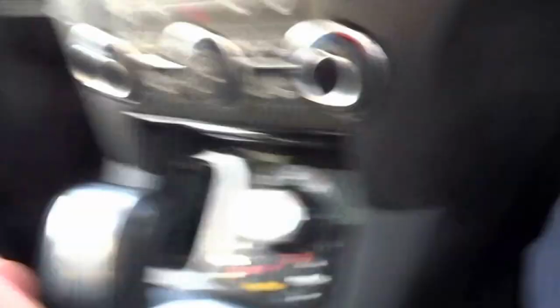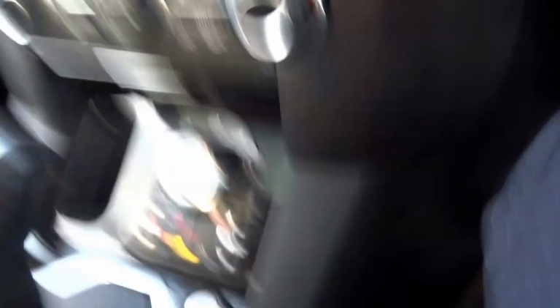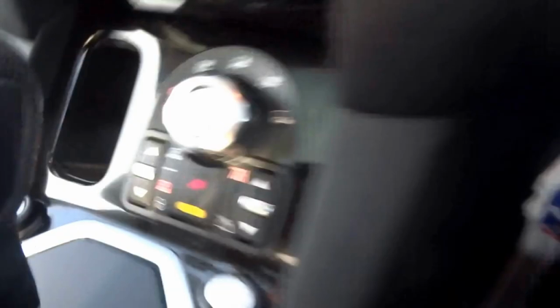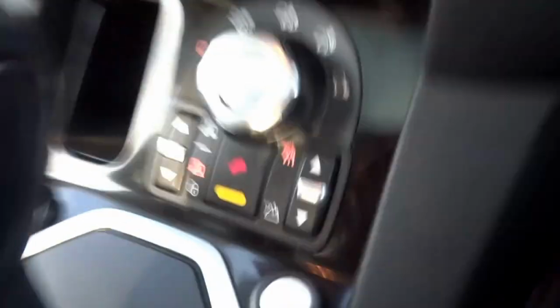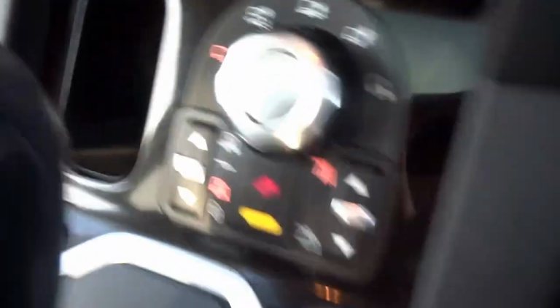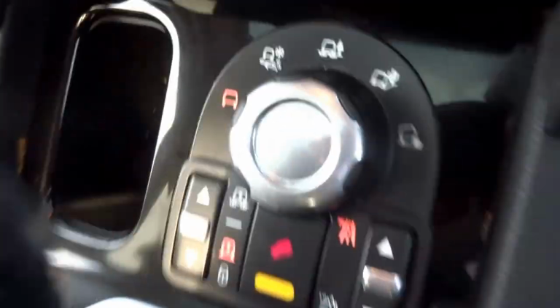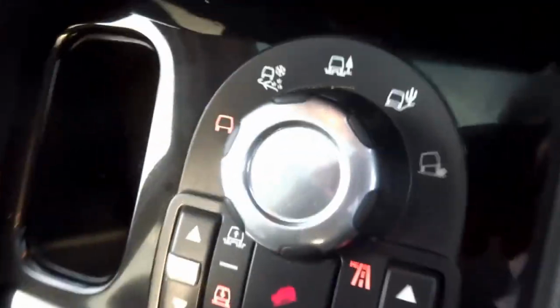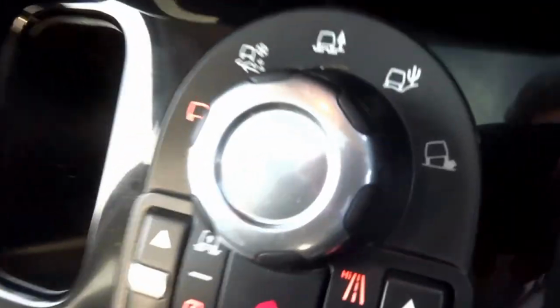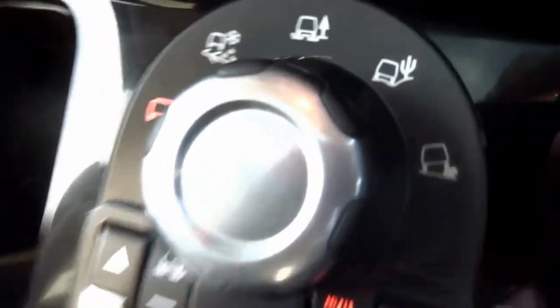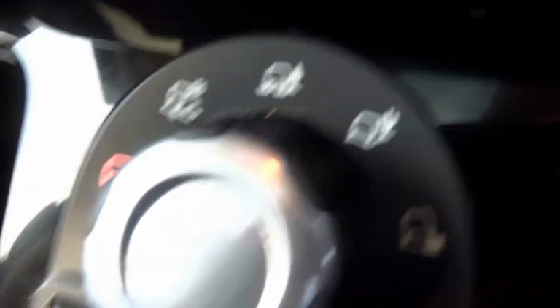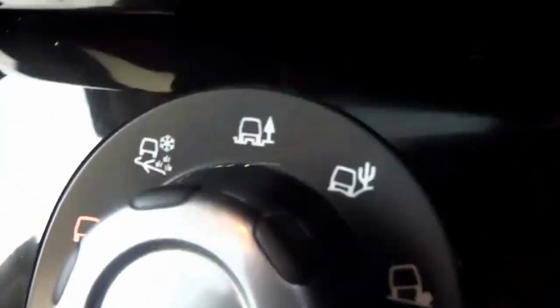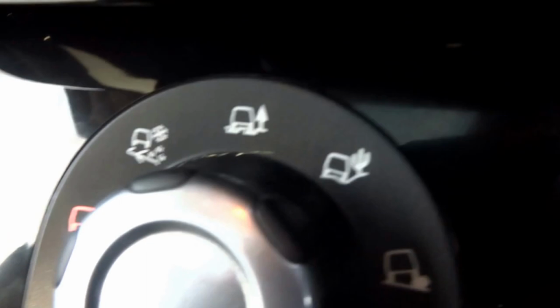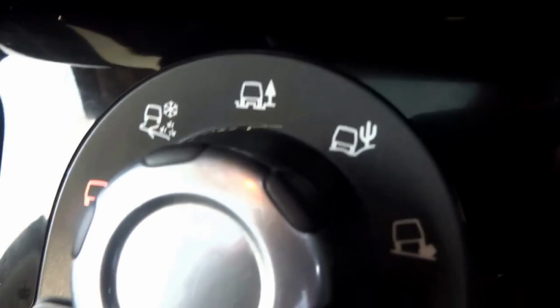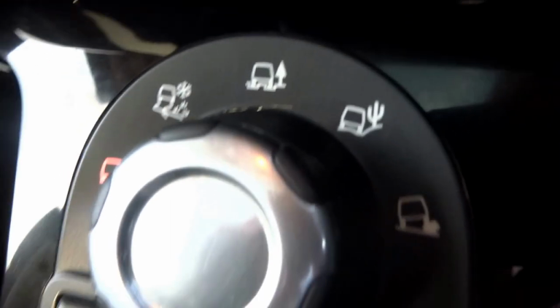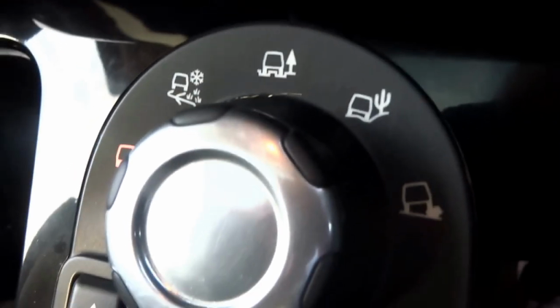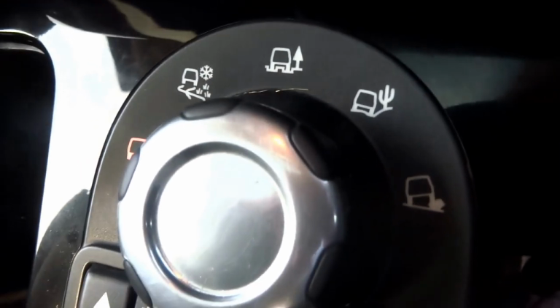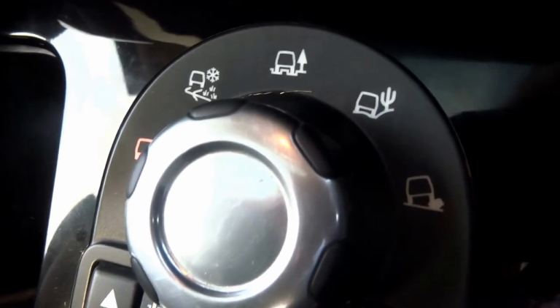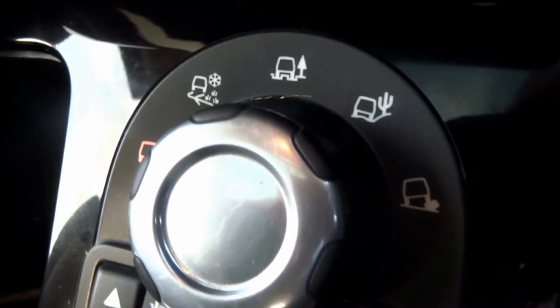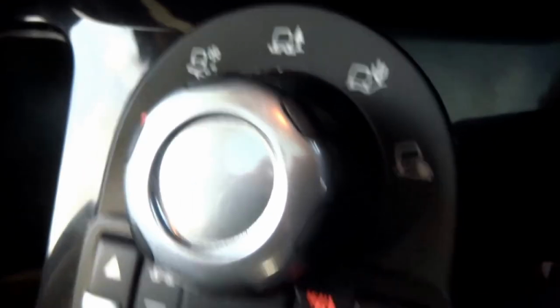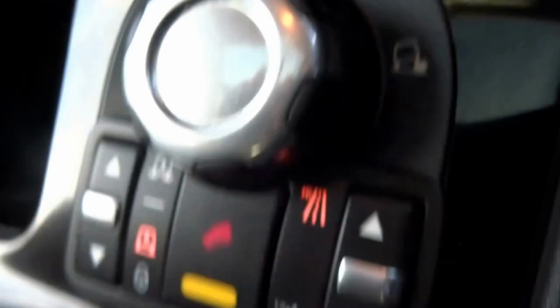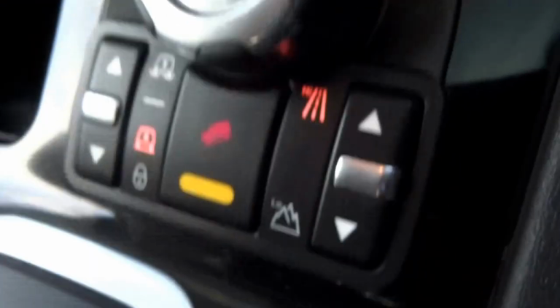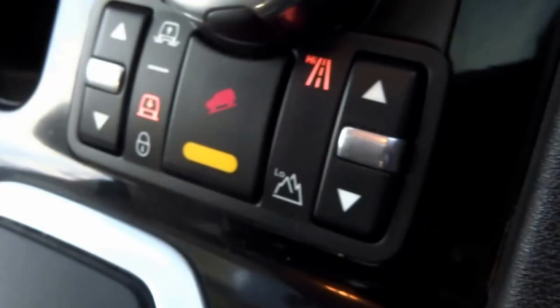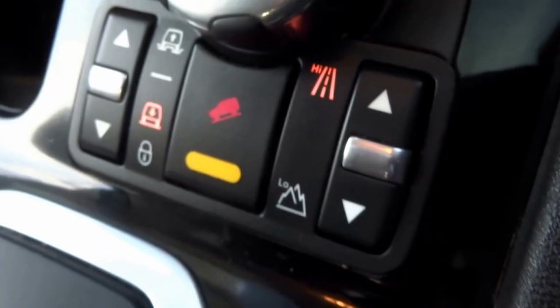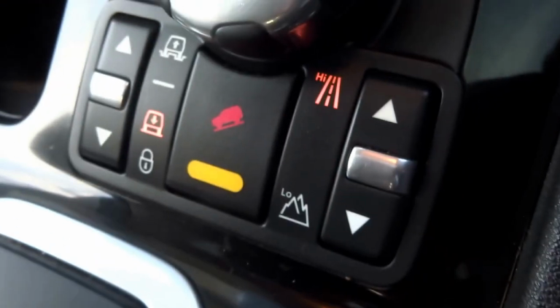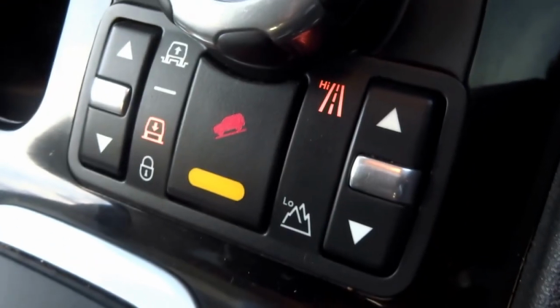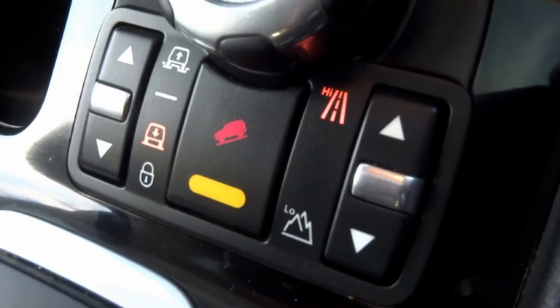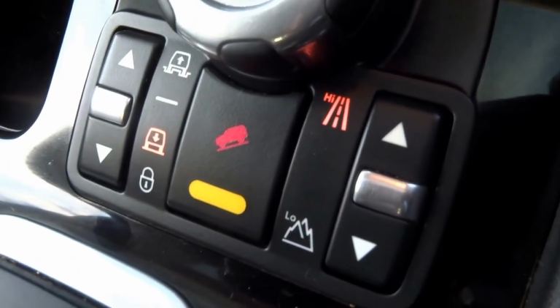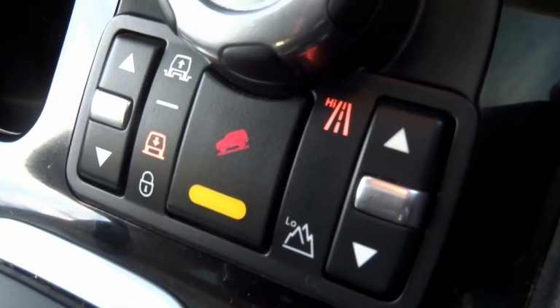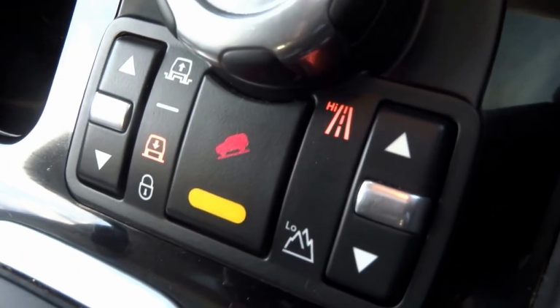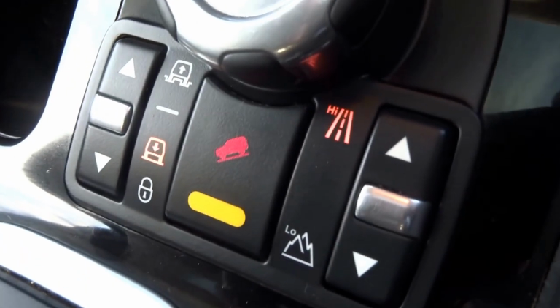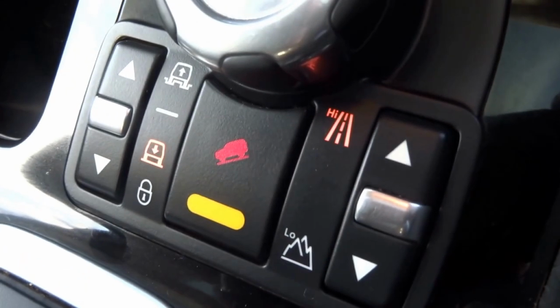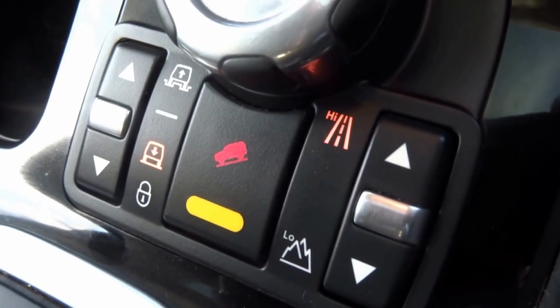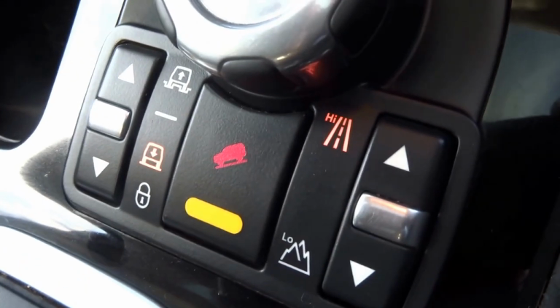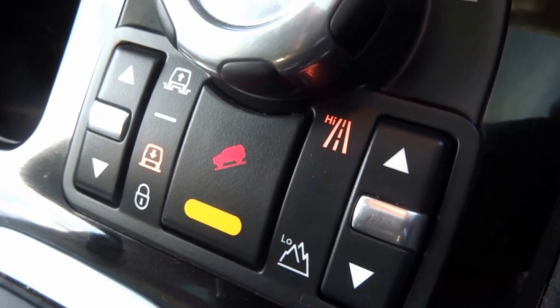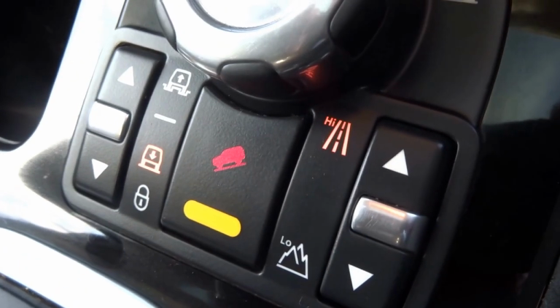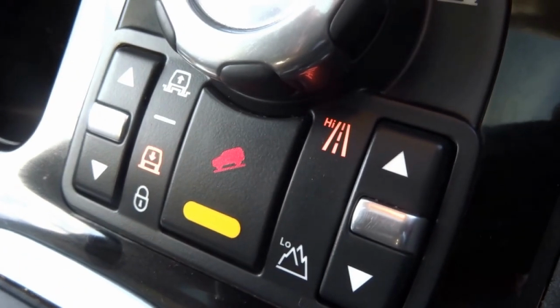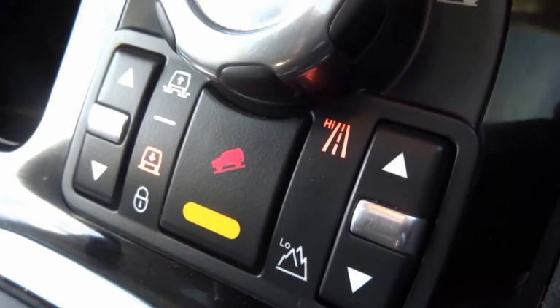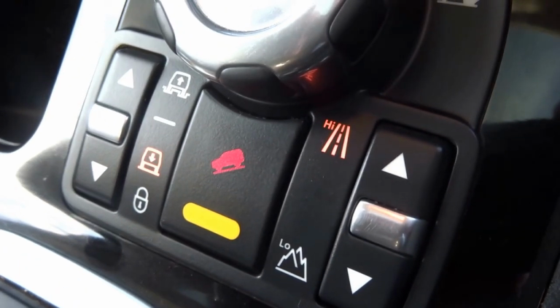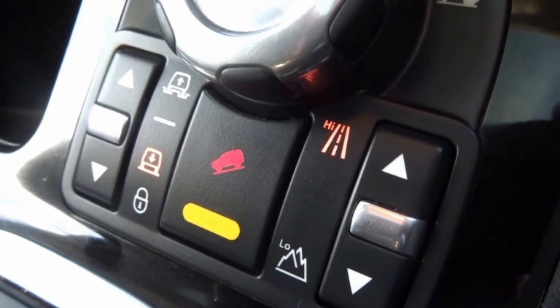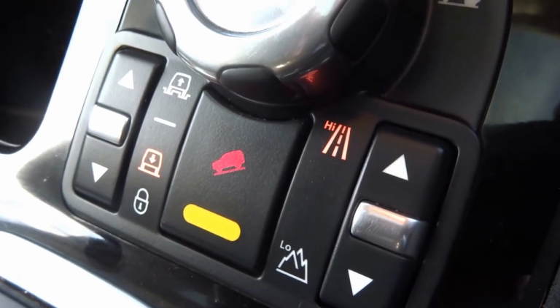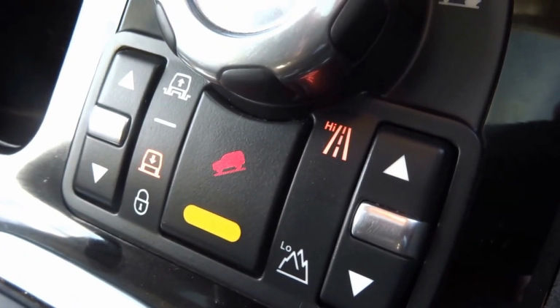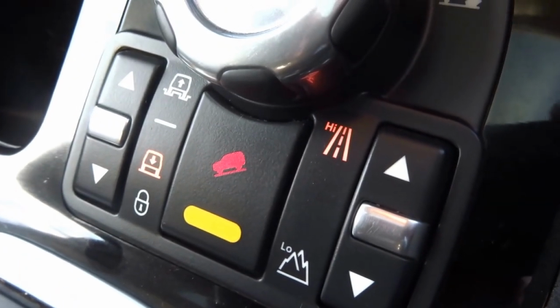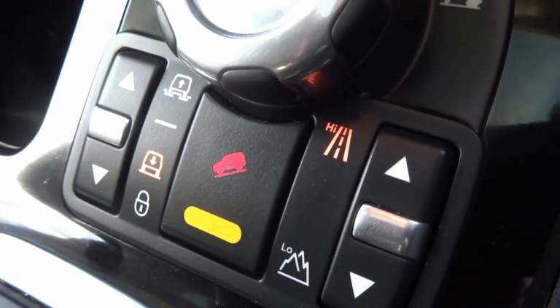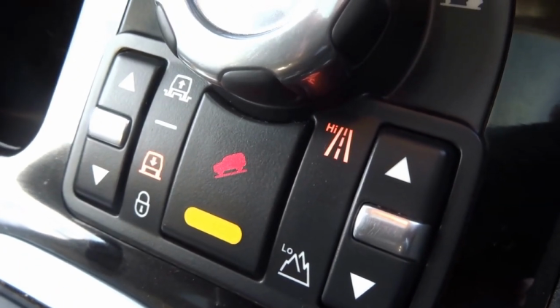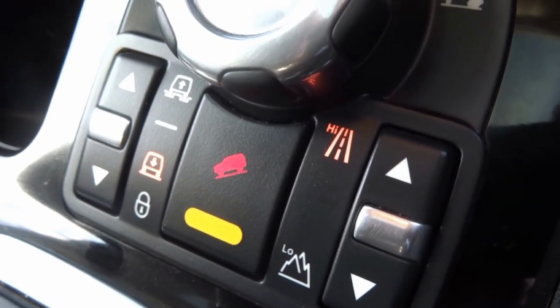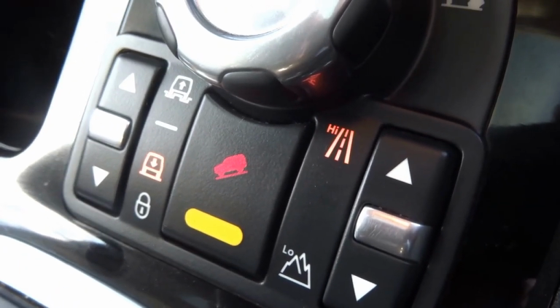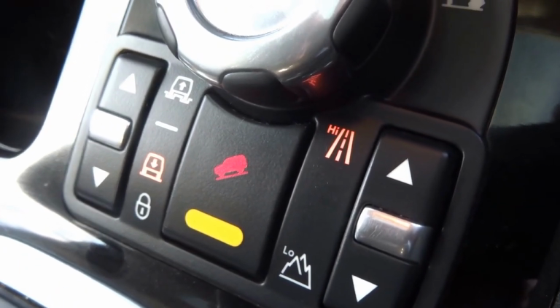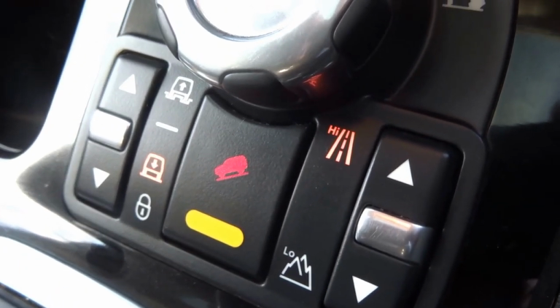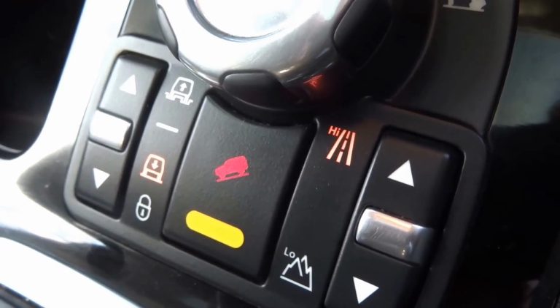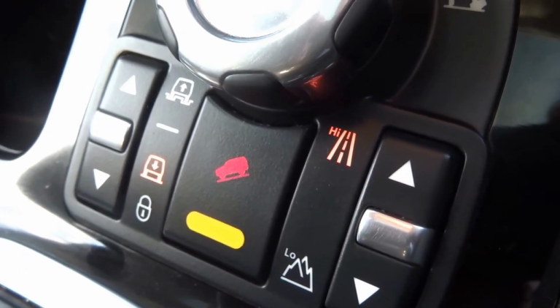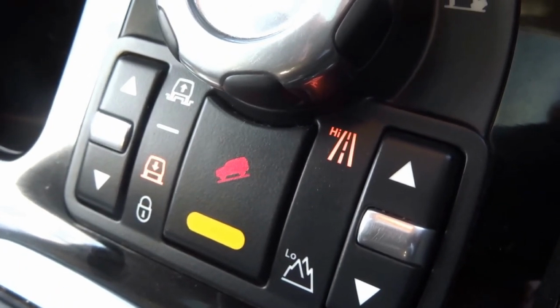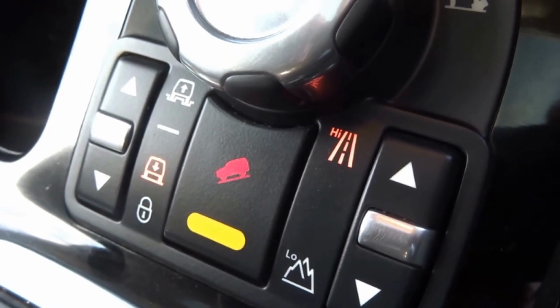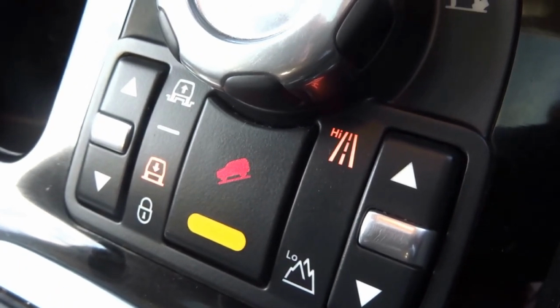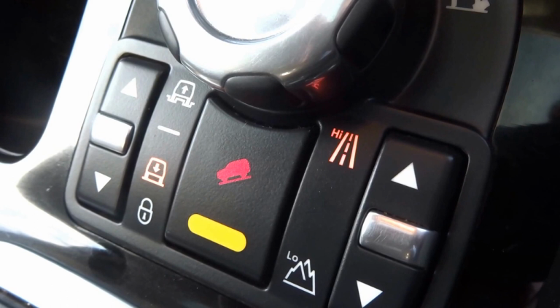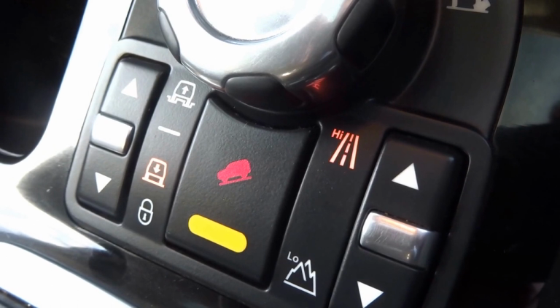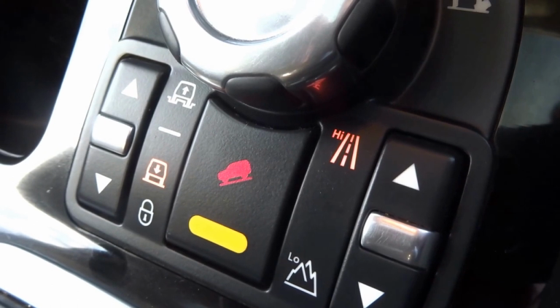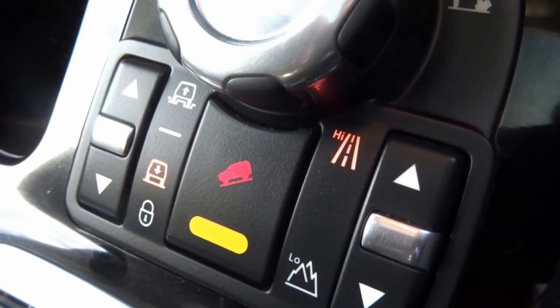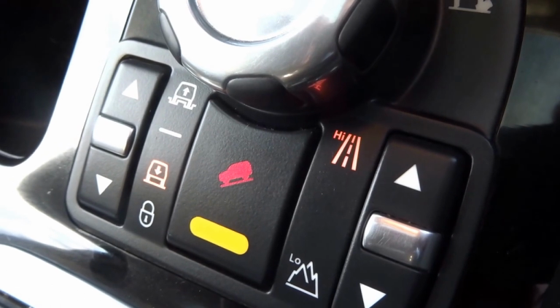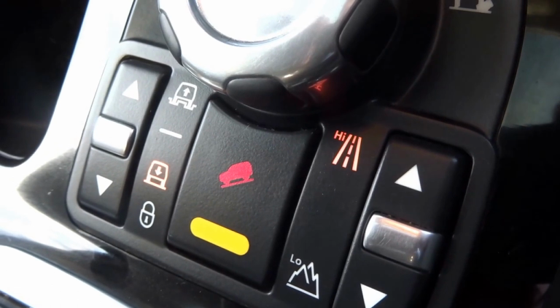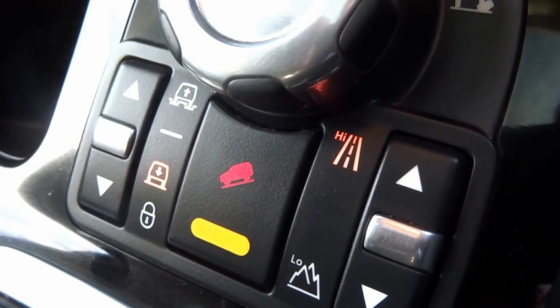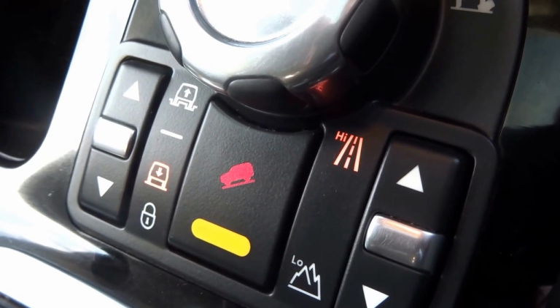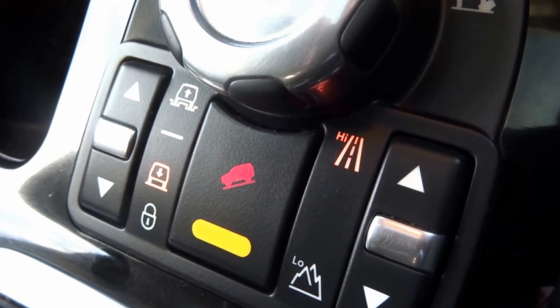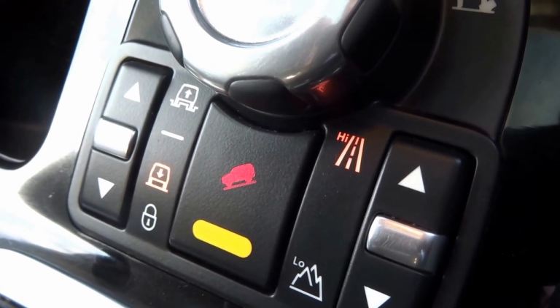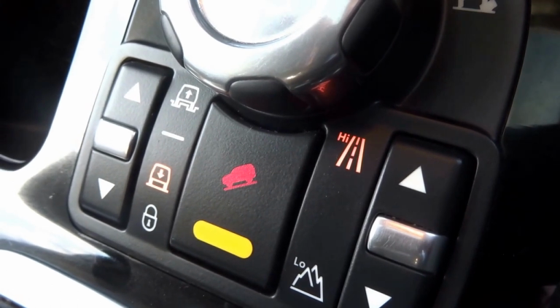And then you've got the various driving modes, hill descent control, high-low range setting for the gearbox, and also ride height adjustment.